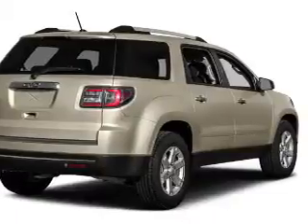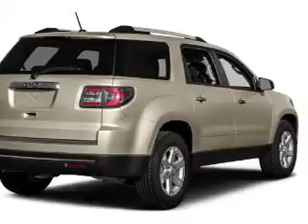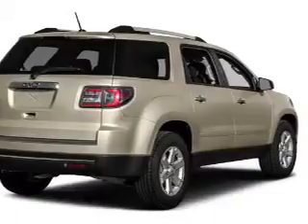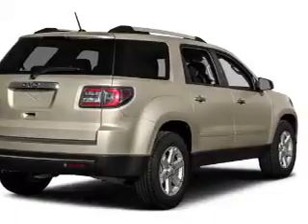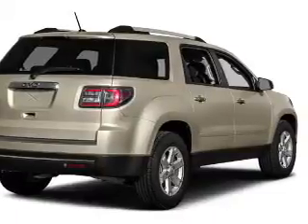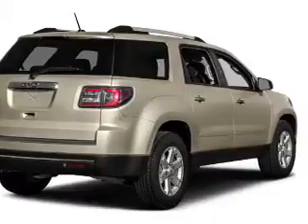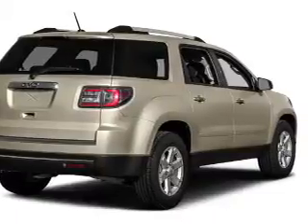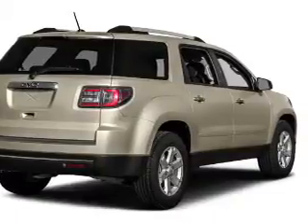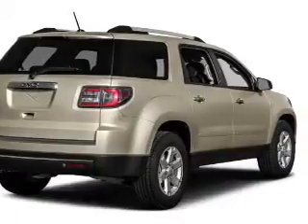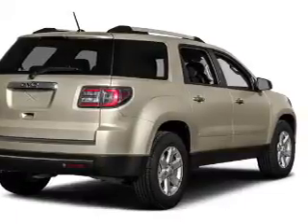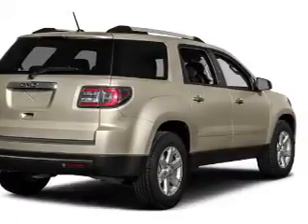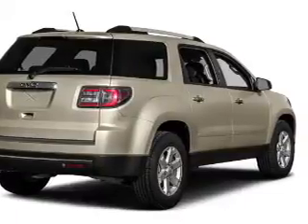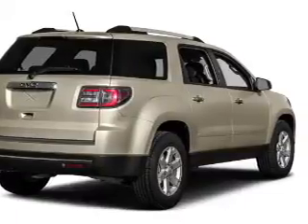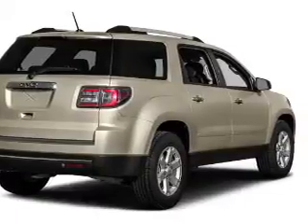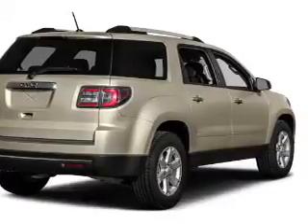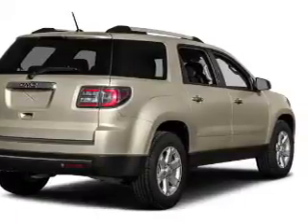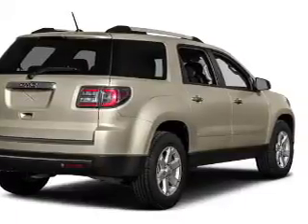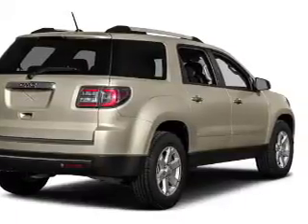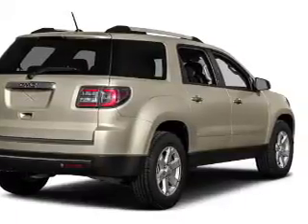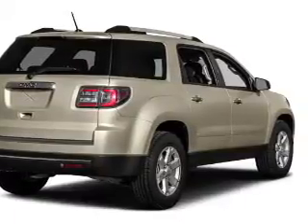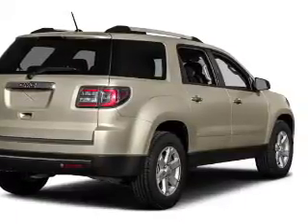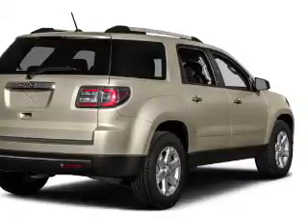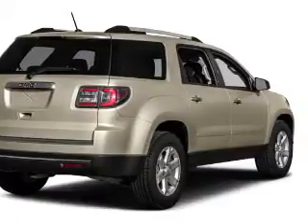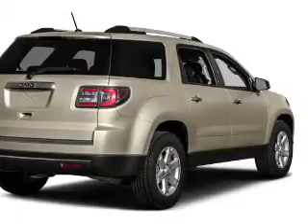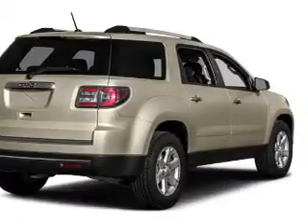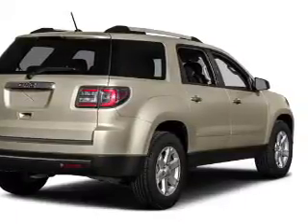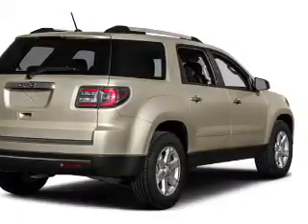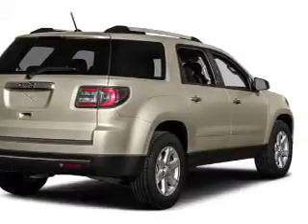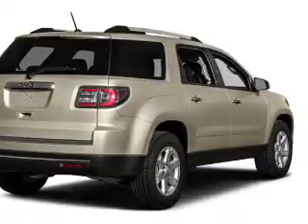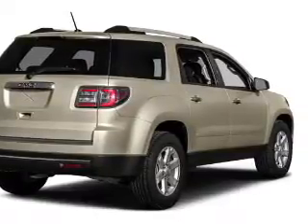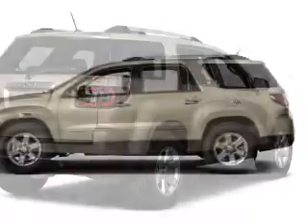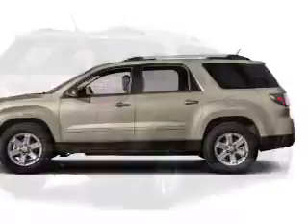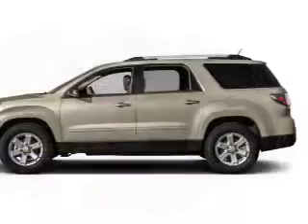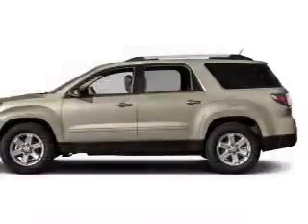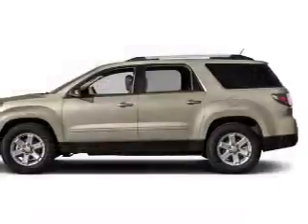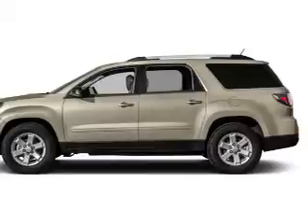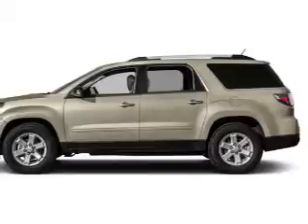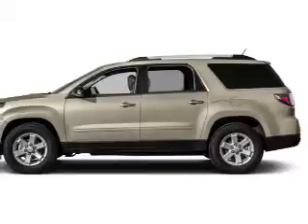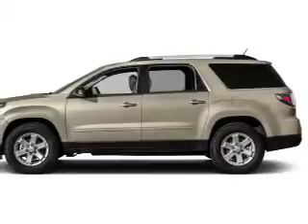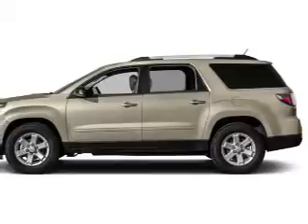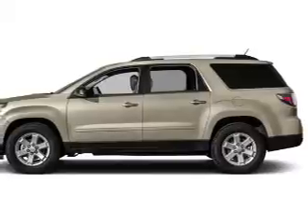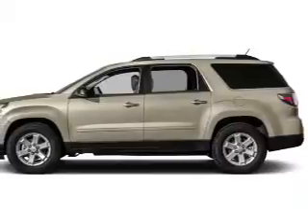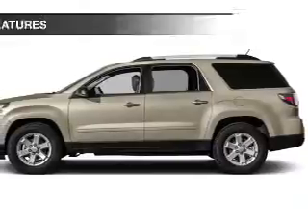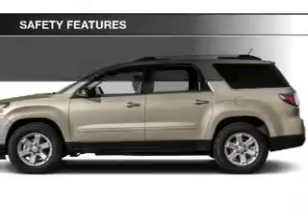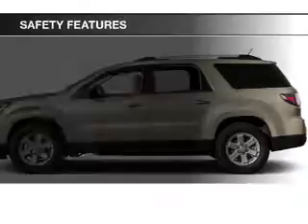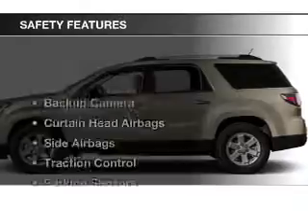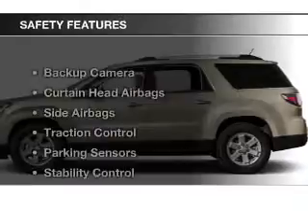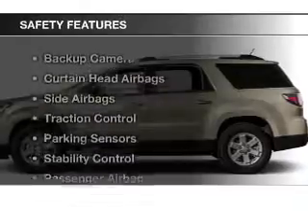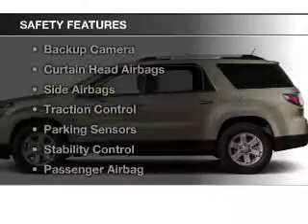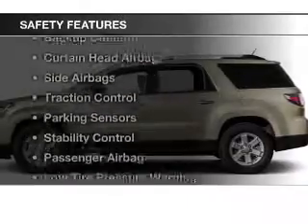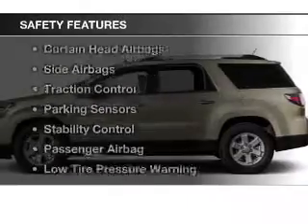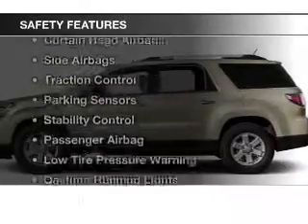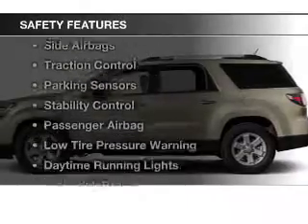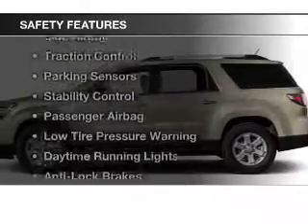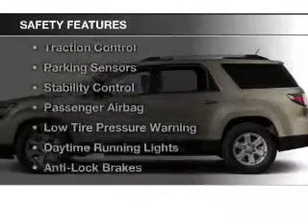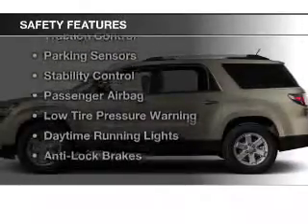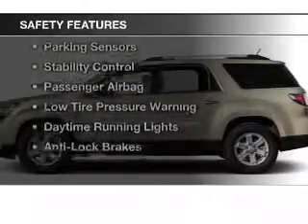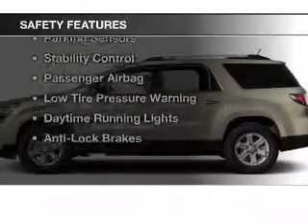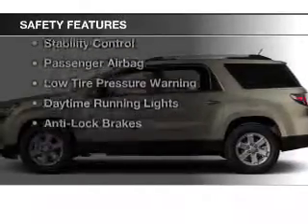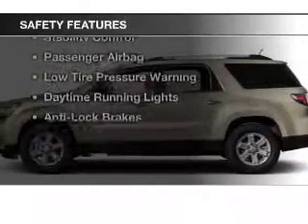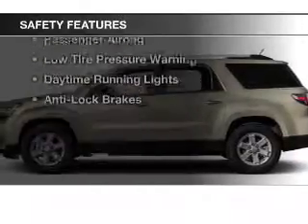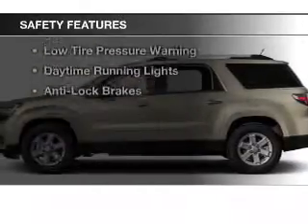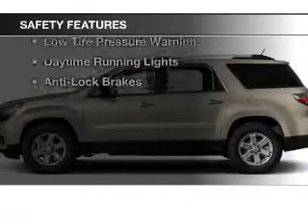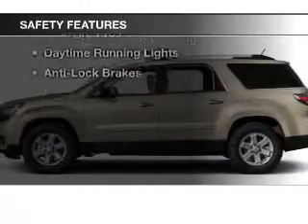Cruise control, child restraint seats, power windows, and power steering. Safety was made a priority with these features.